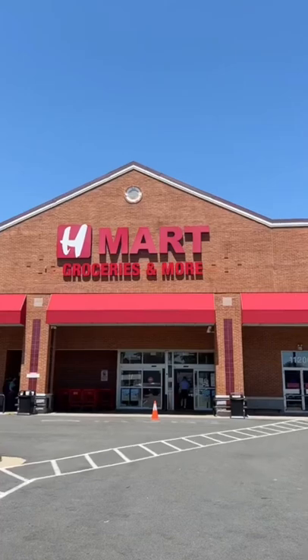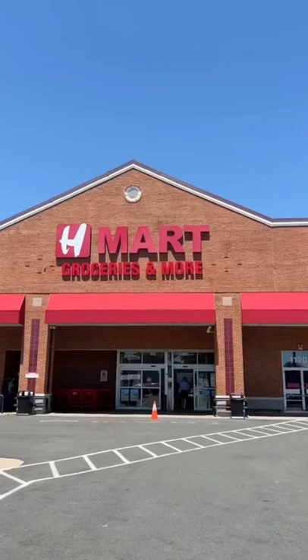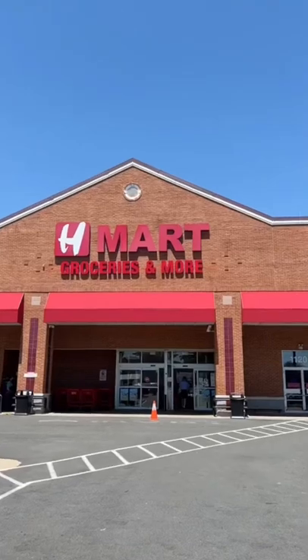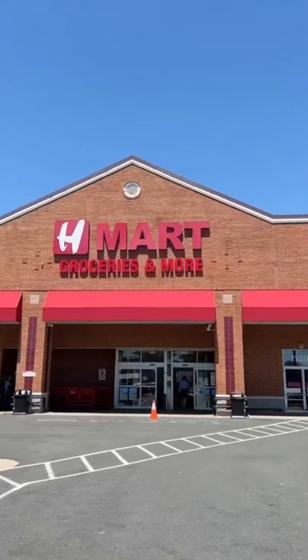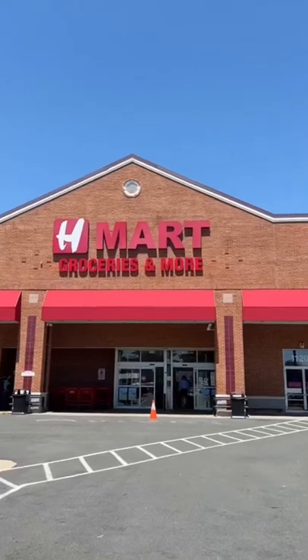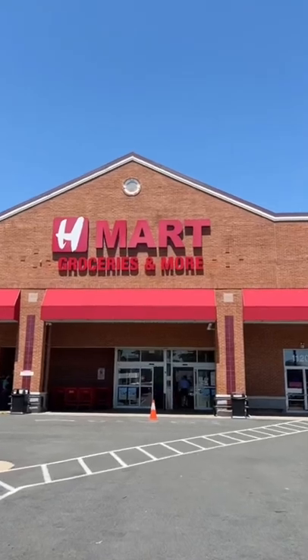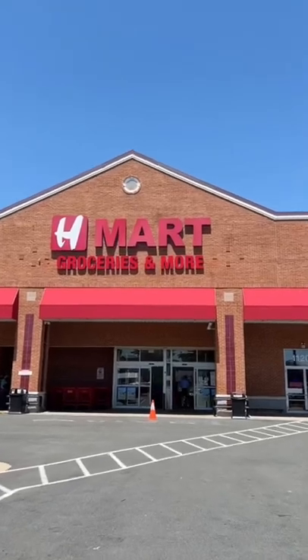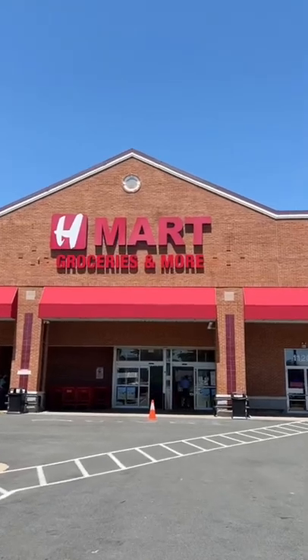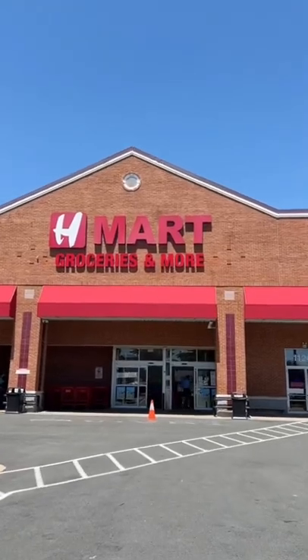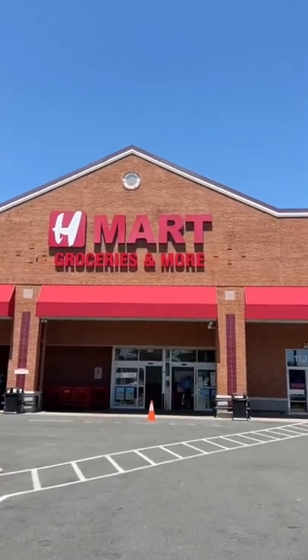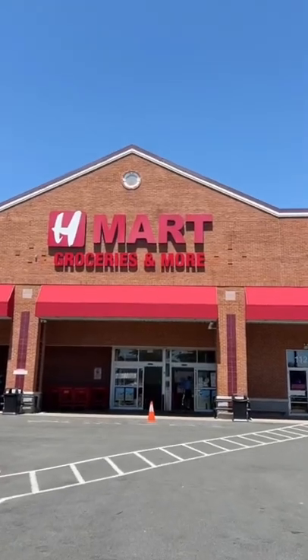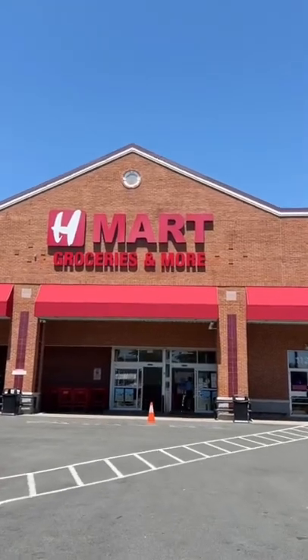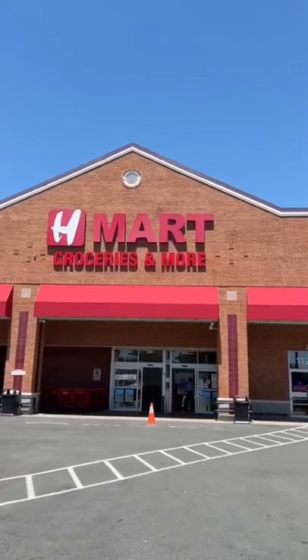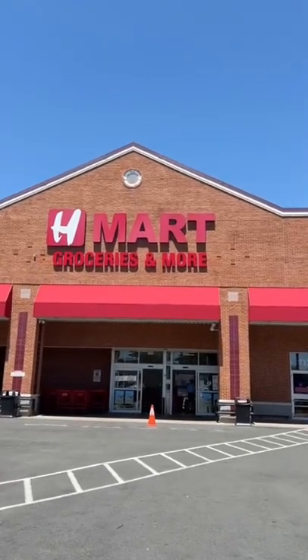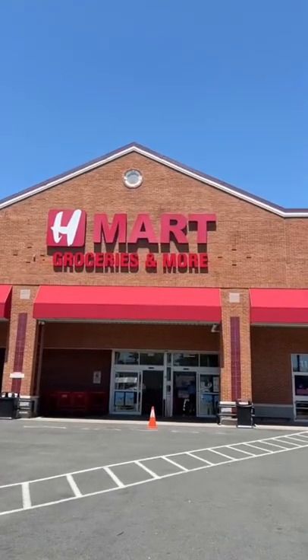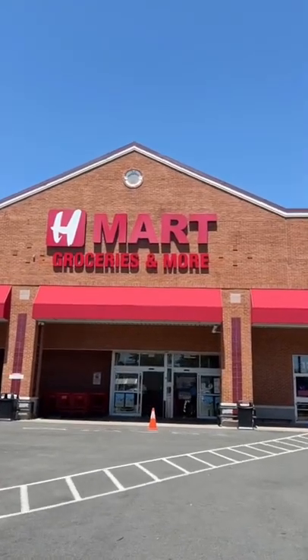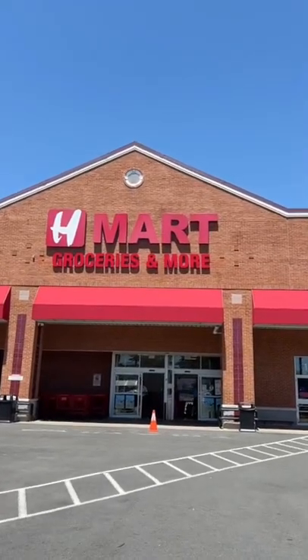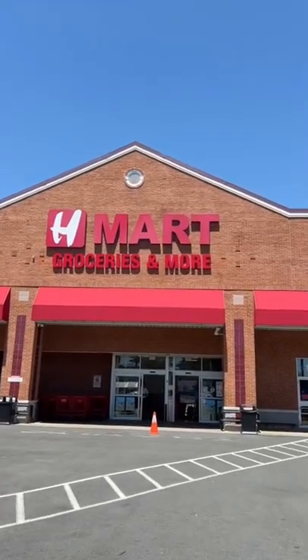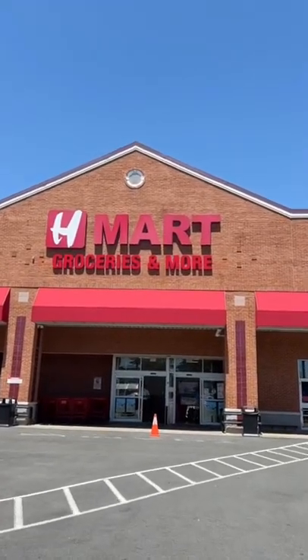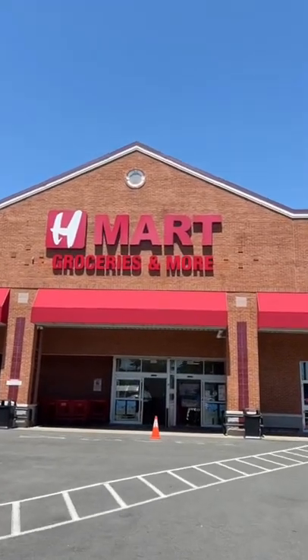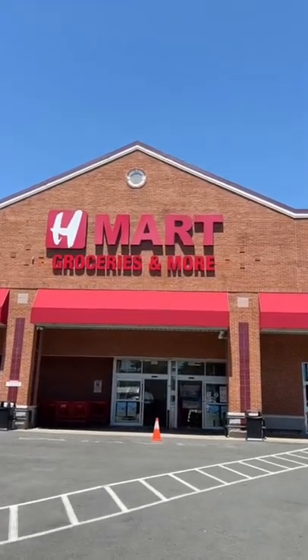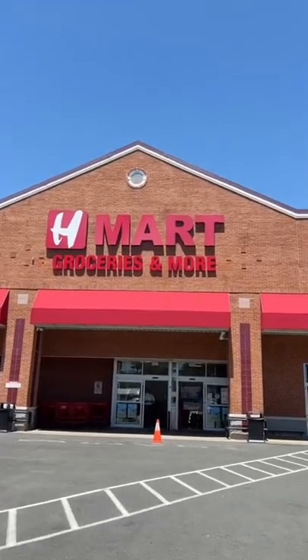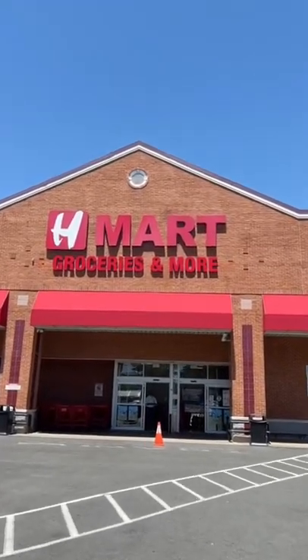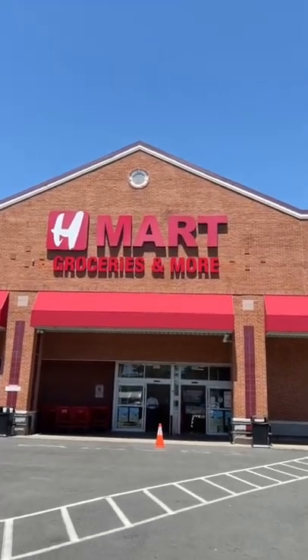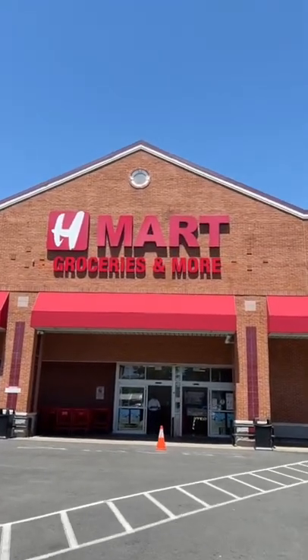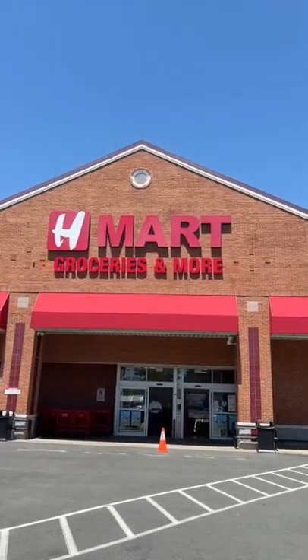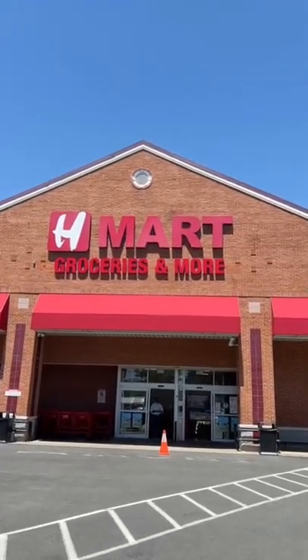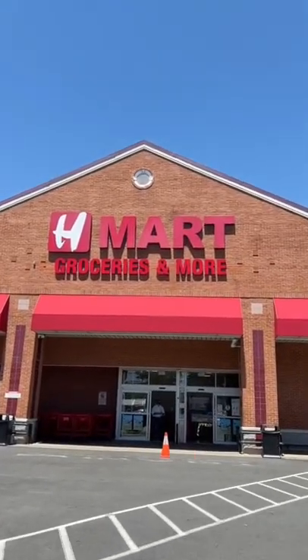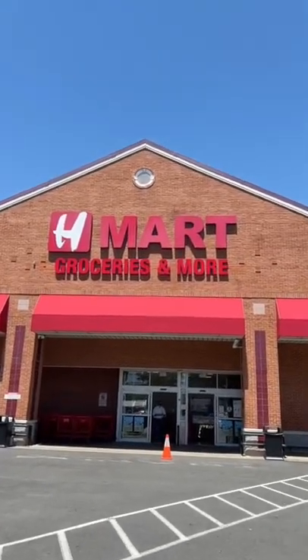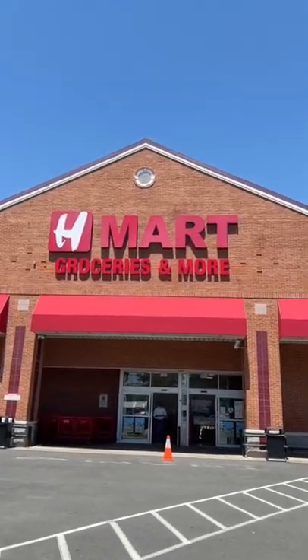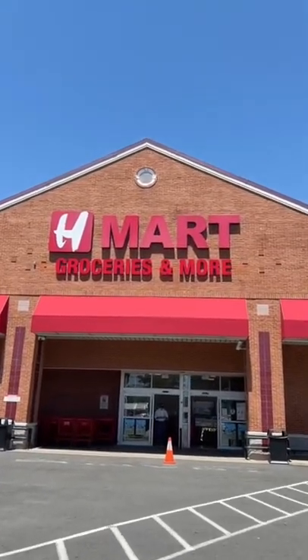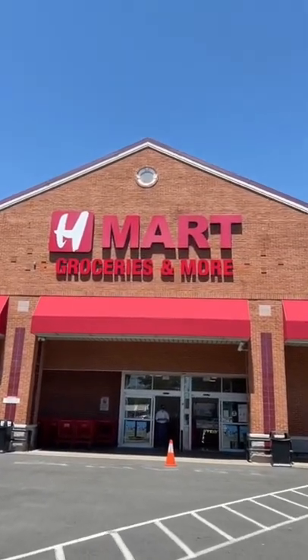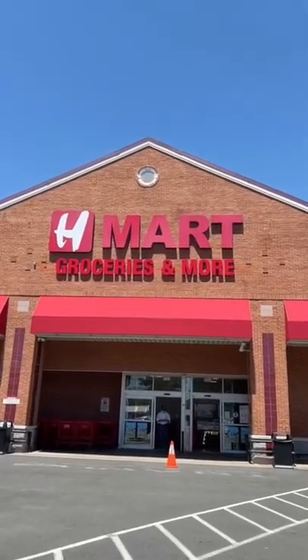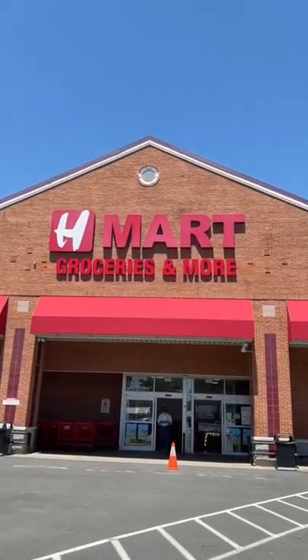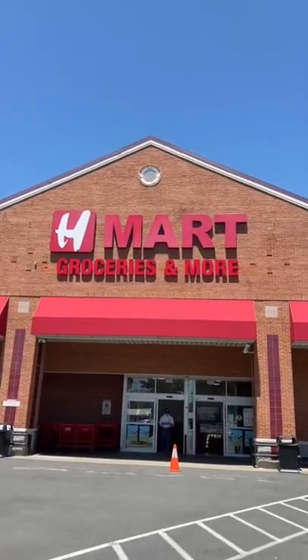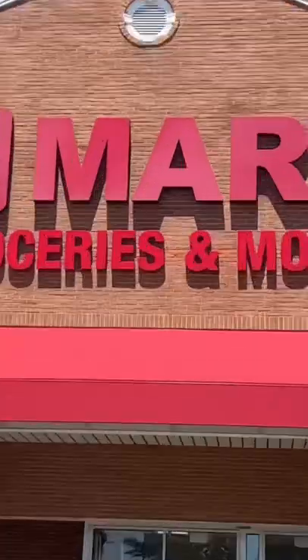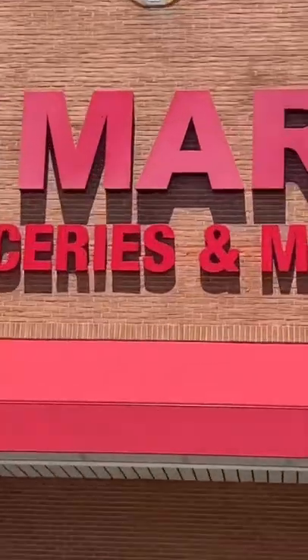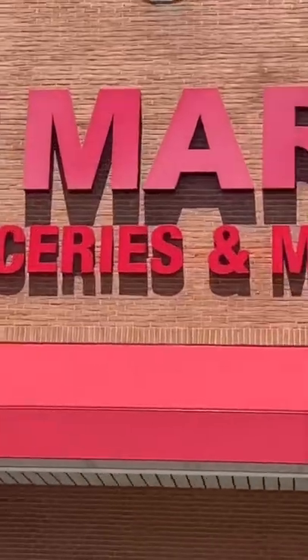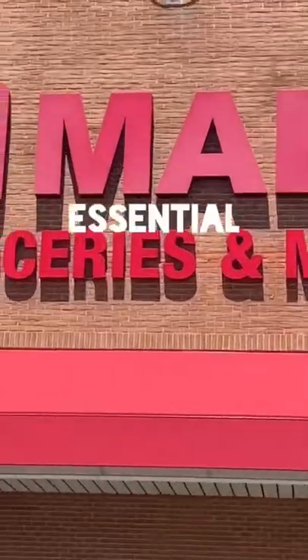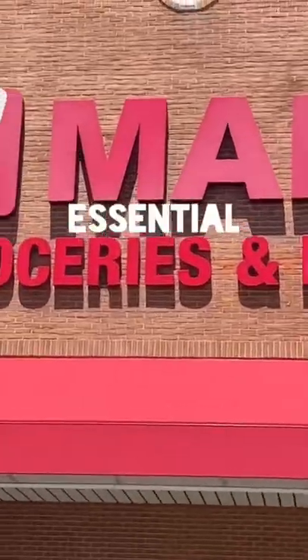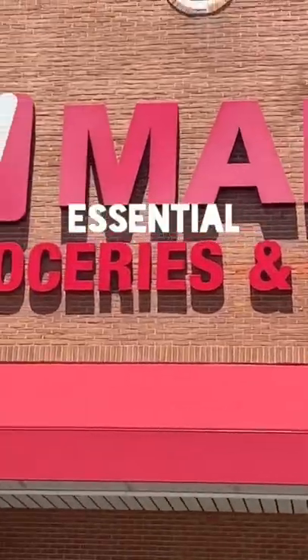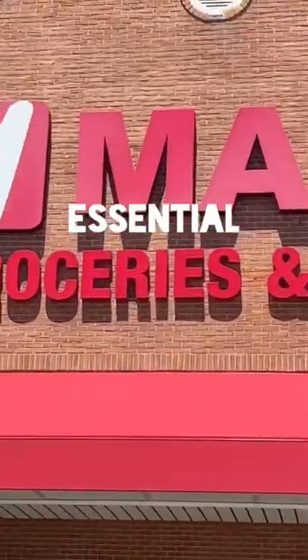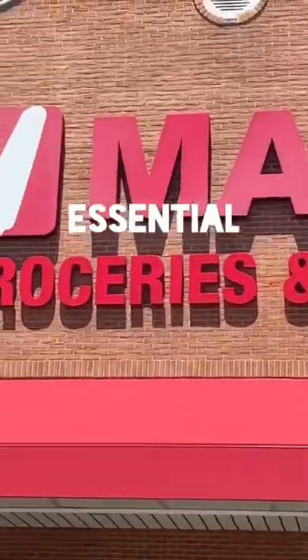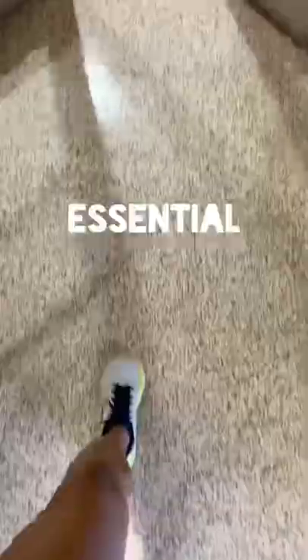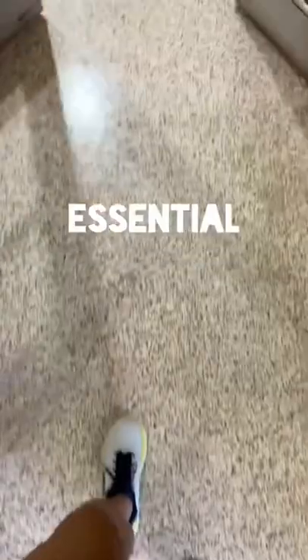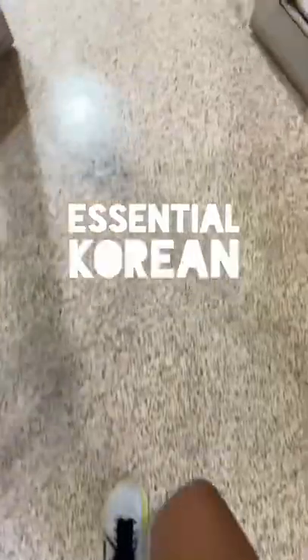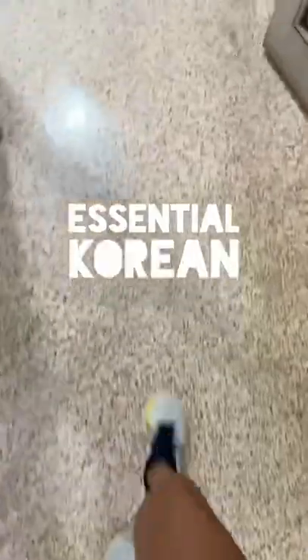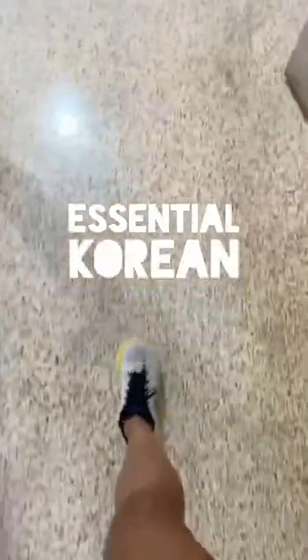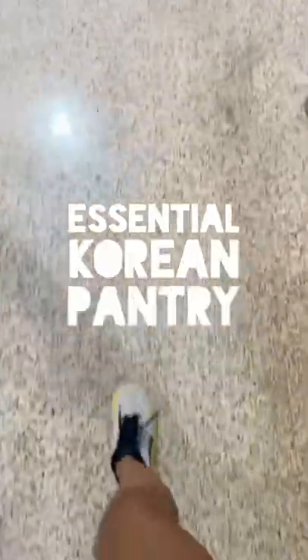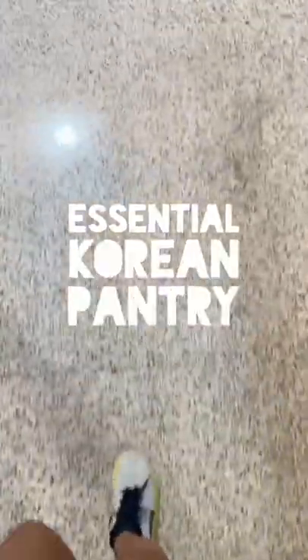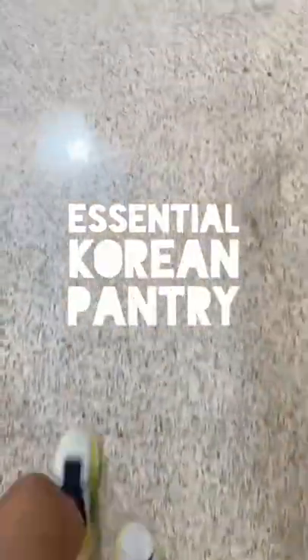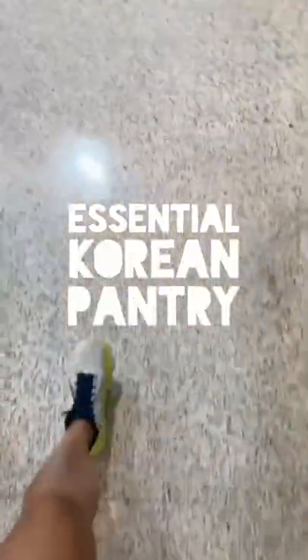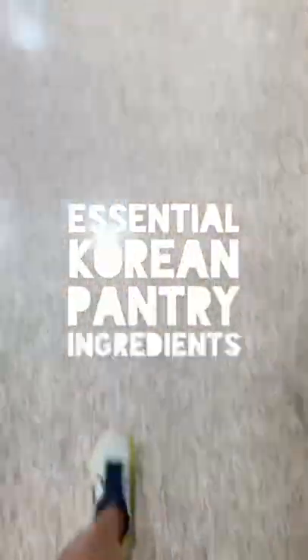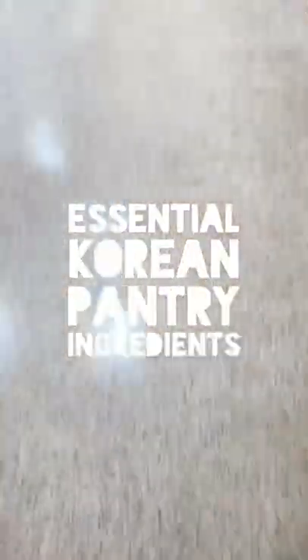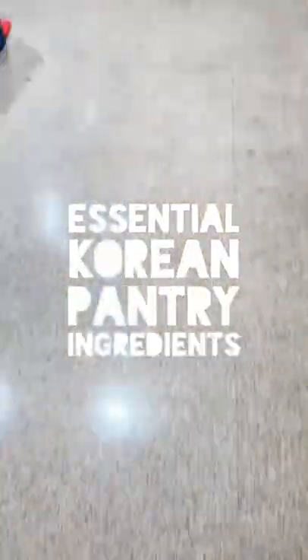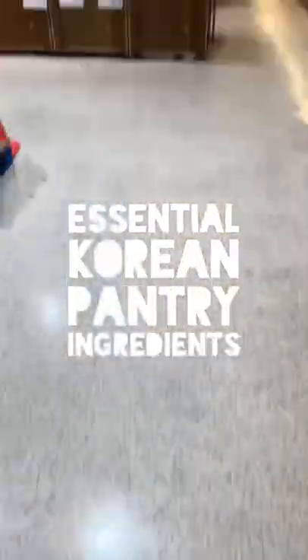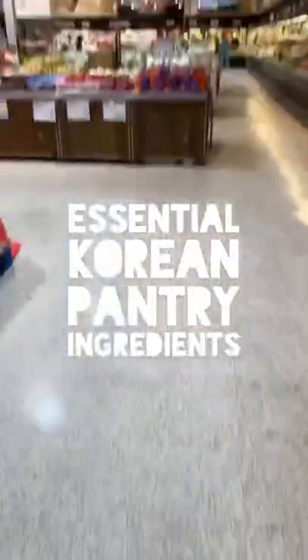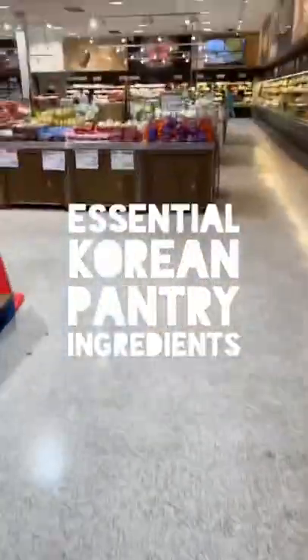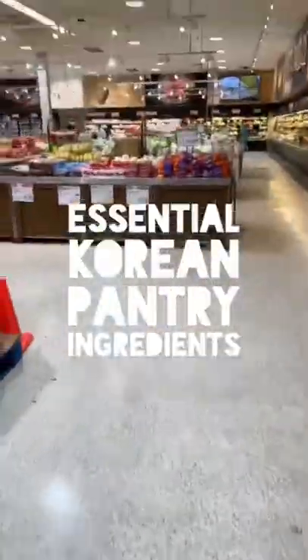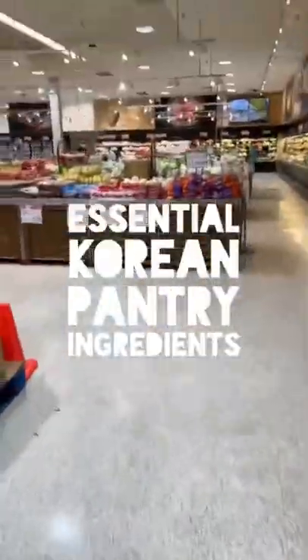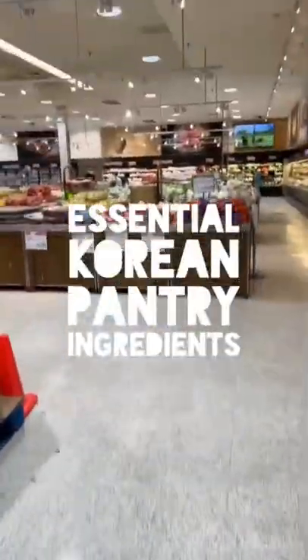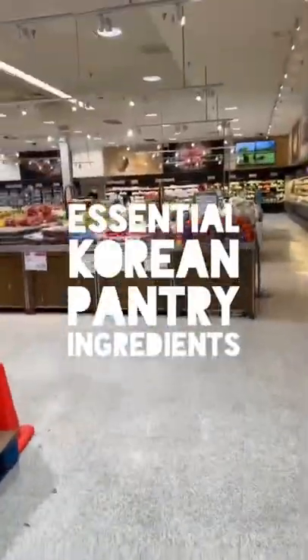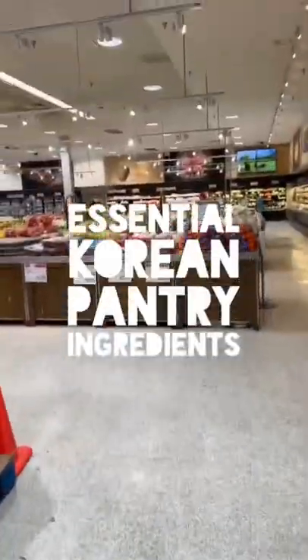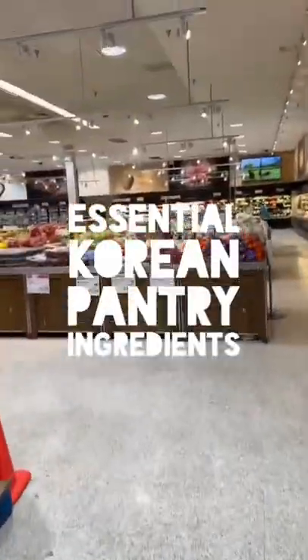Hi, welcome to my second home, aka H Mart, and we're going over the basics with the must-have essential Korean pantry ingredients. First up, we have sauce.